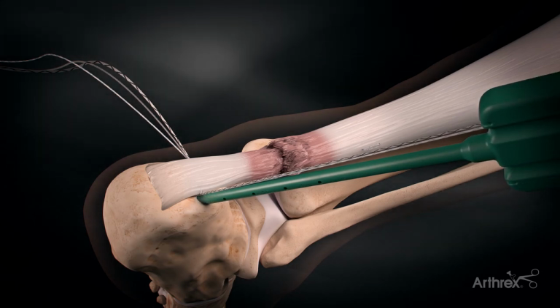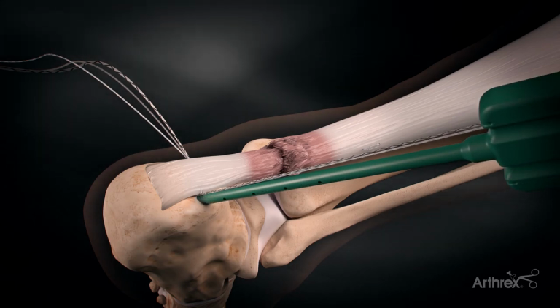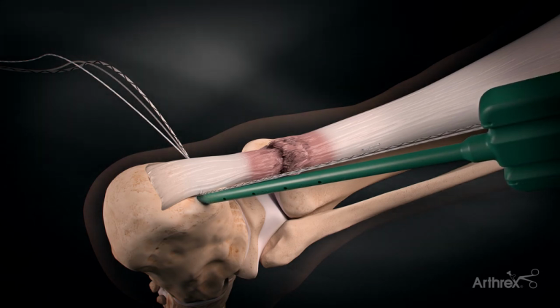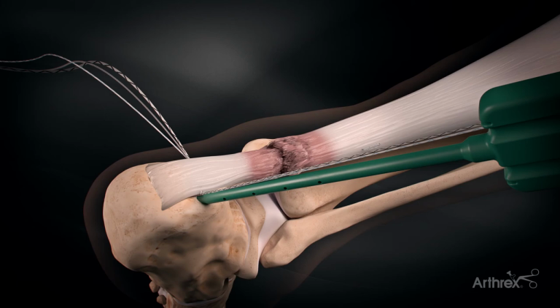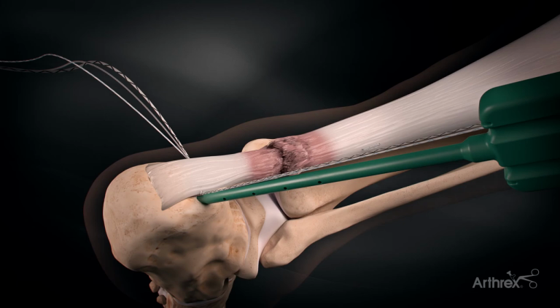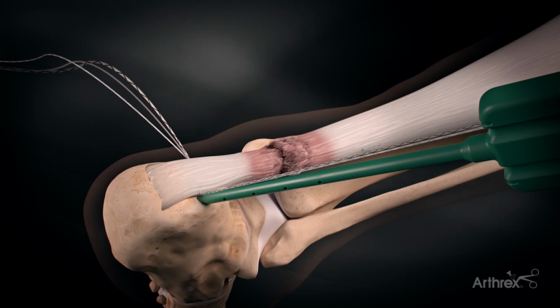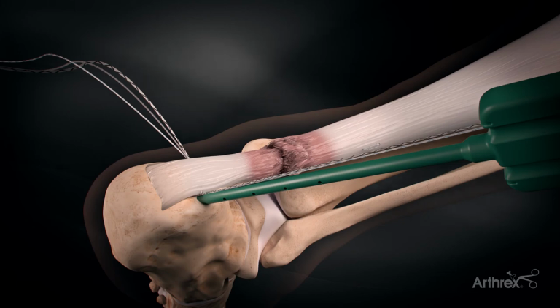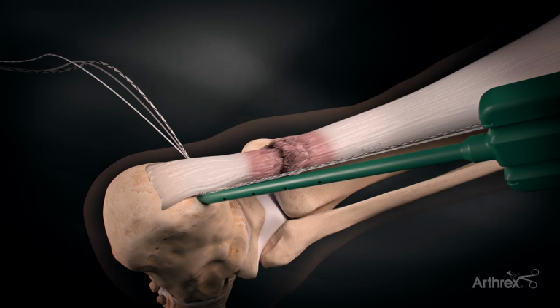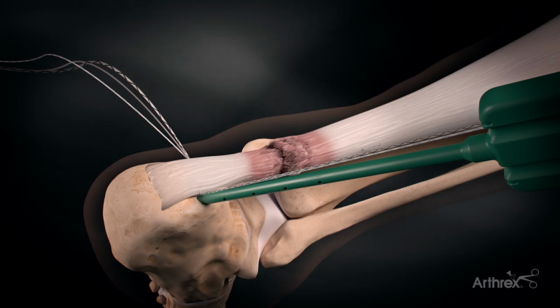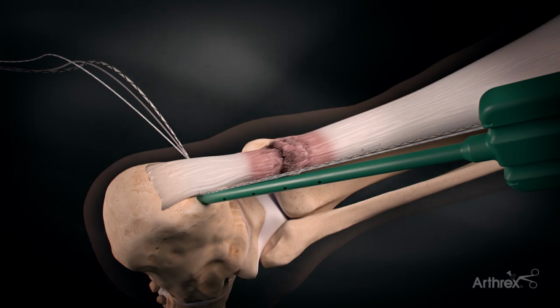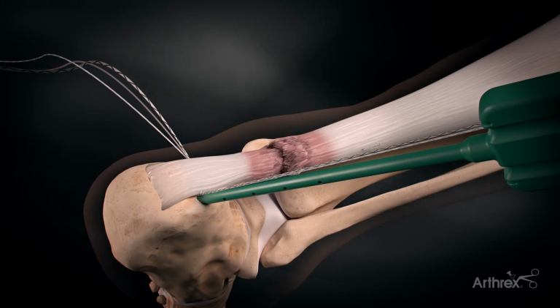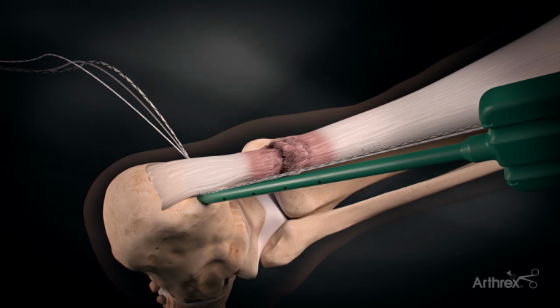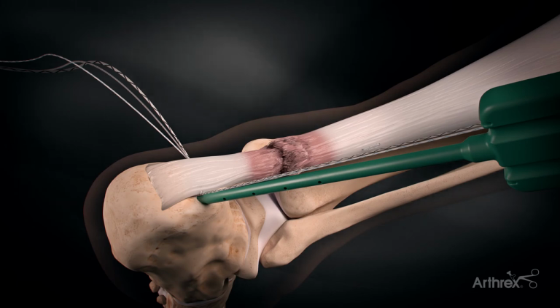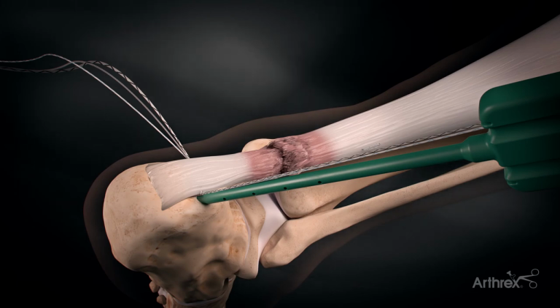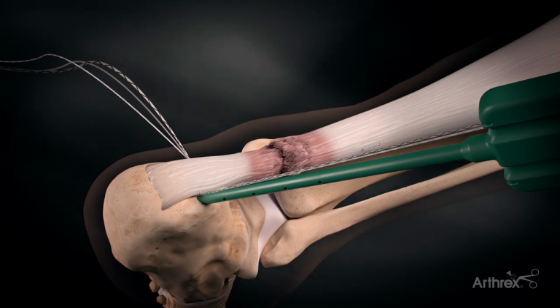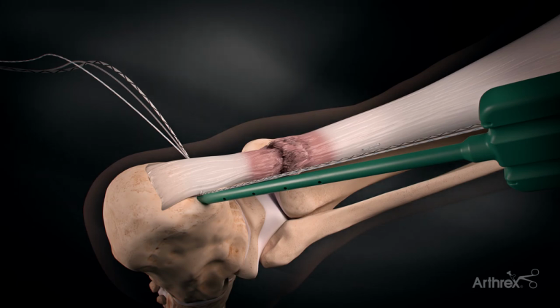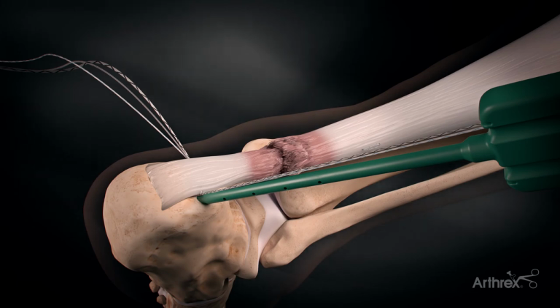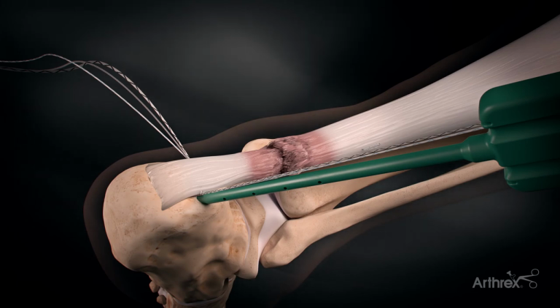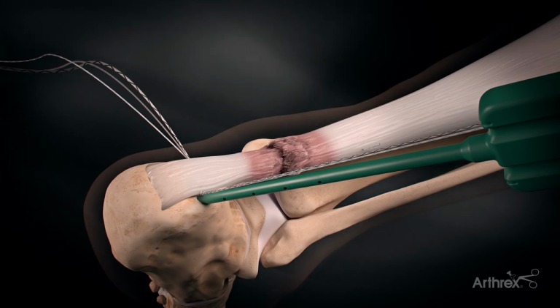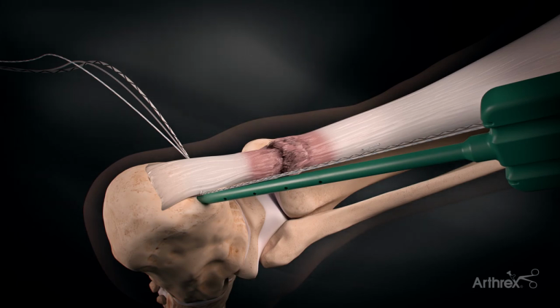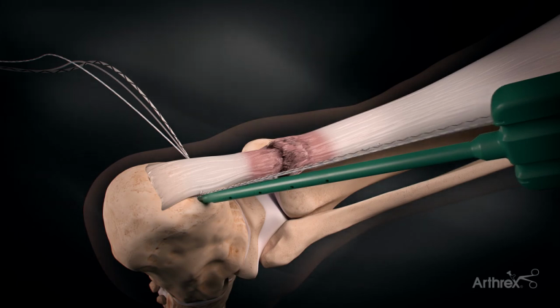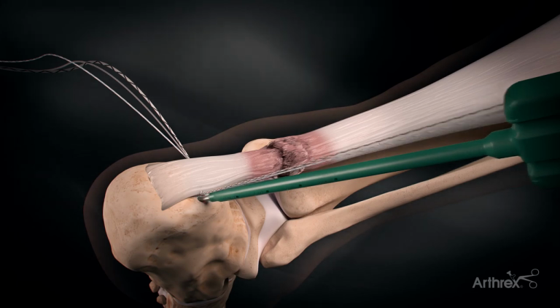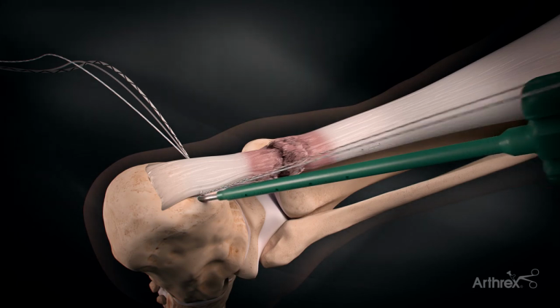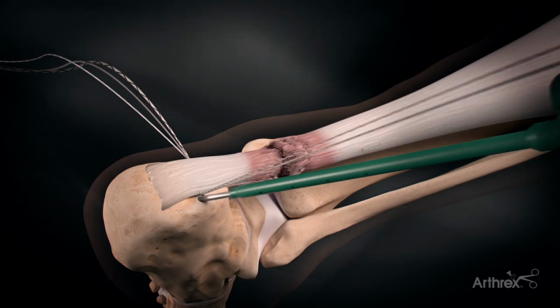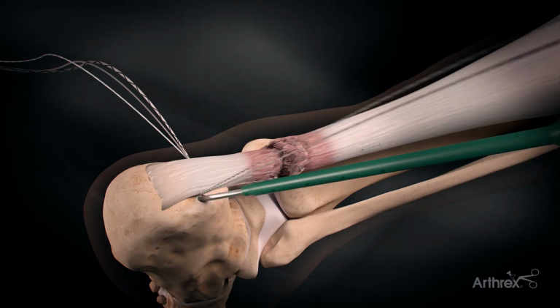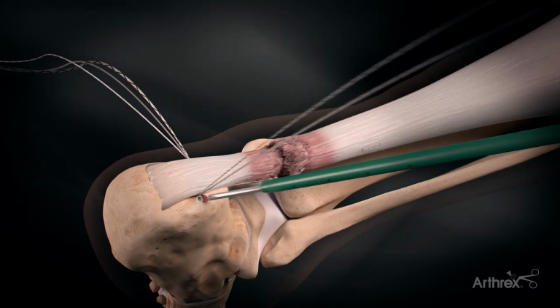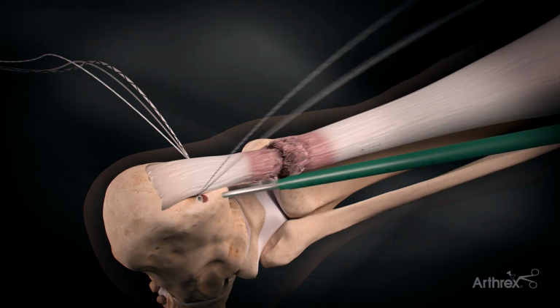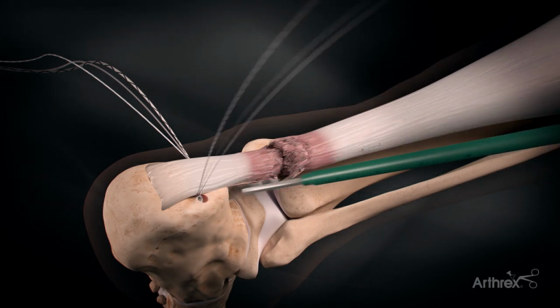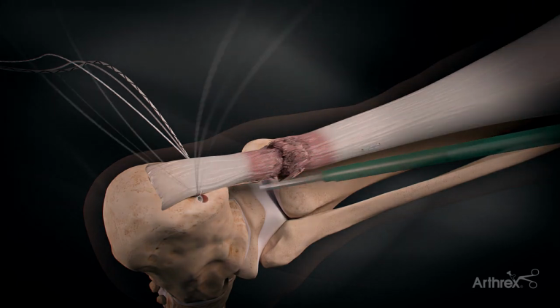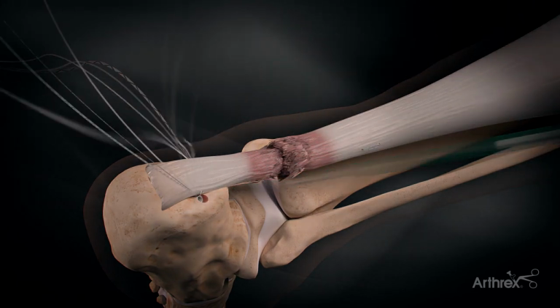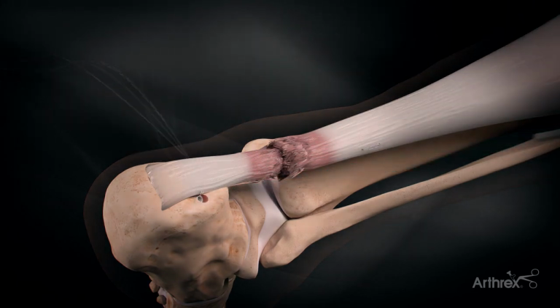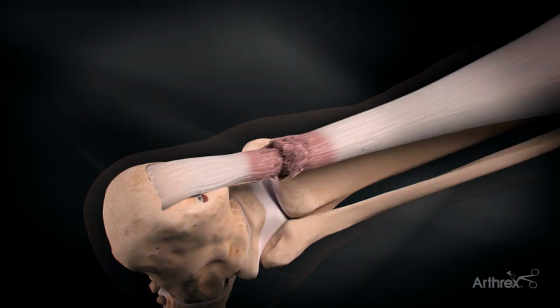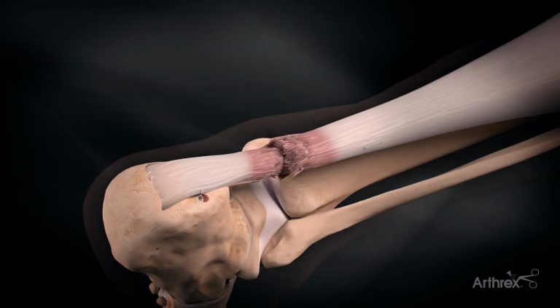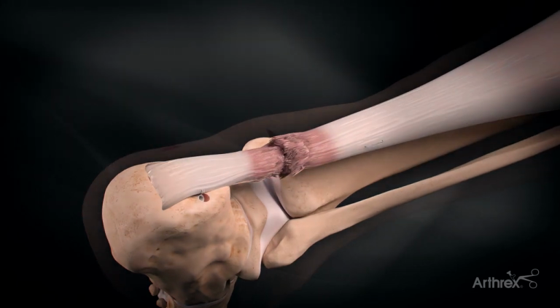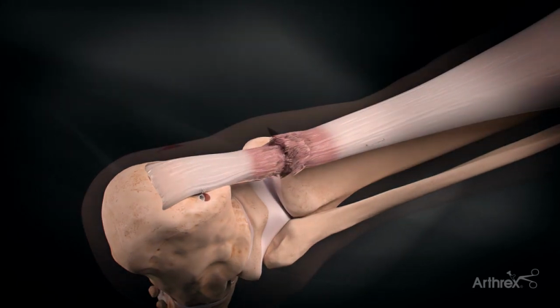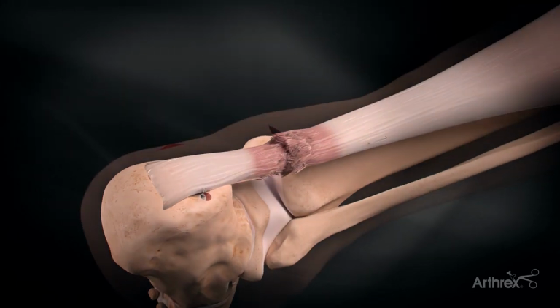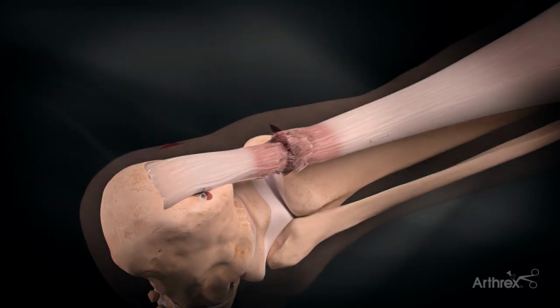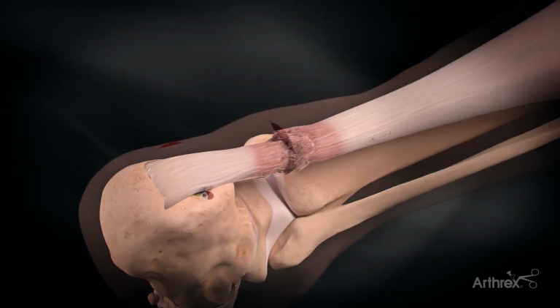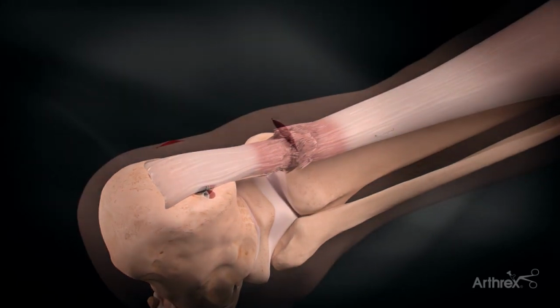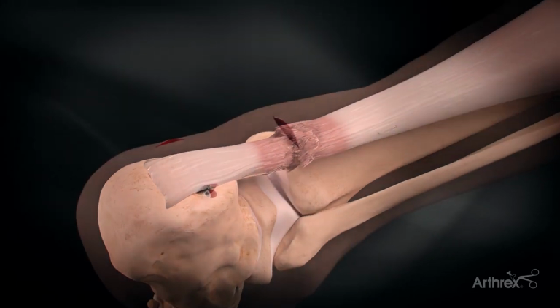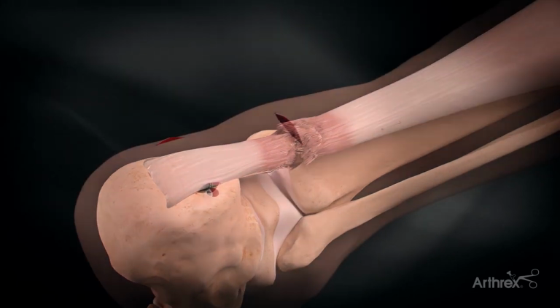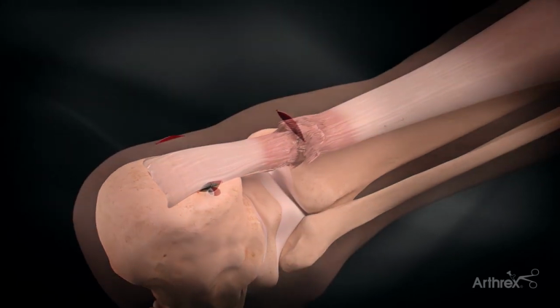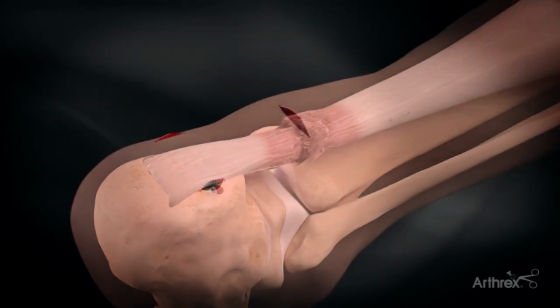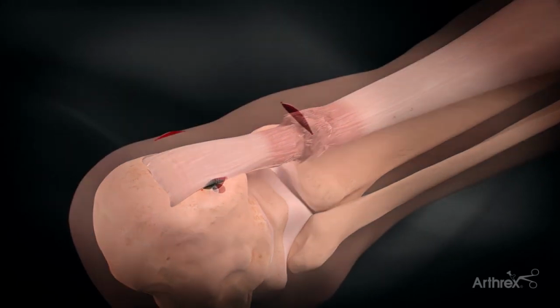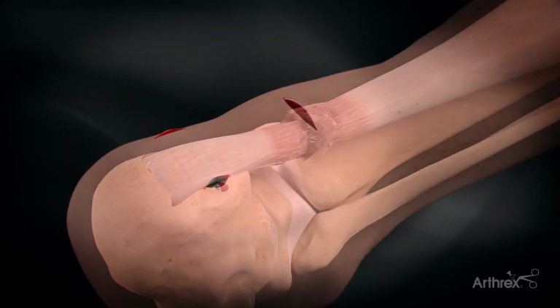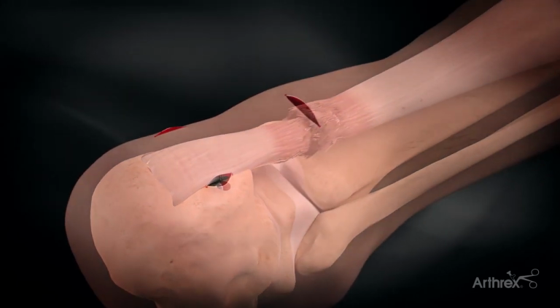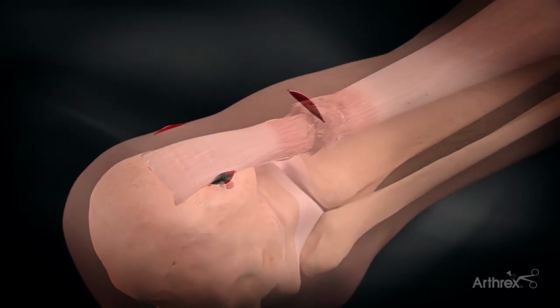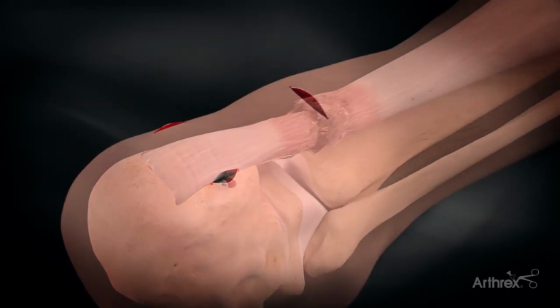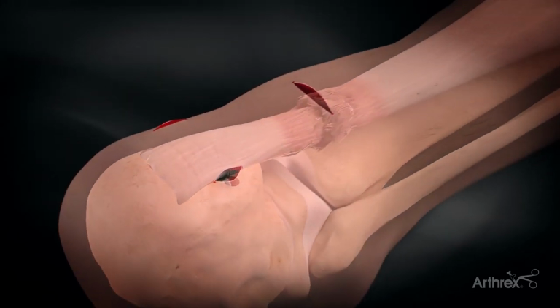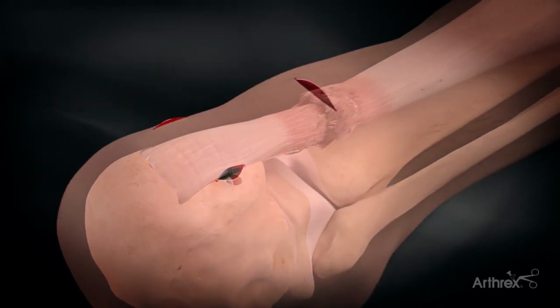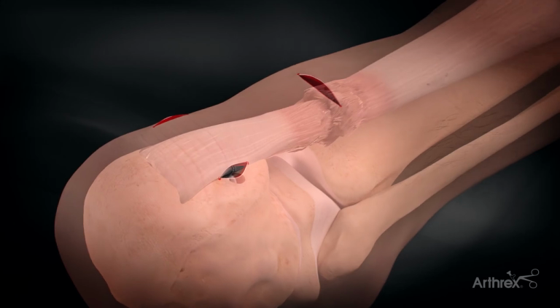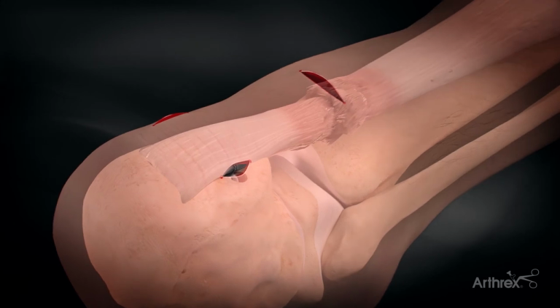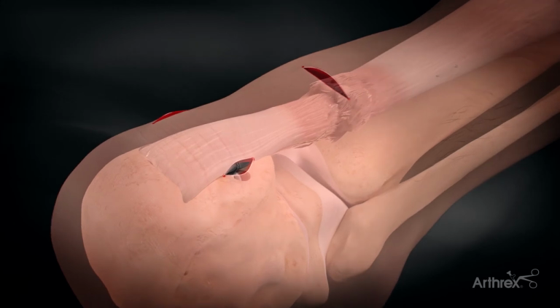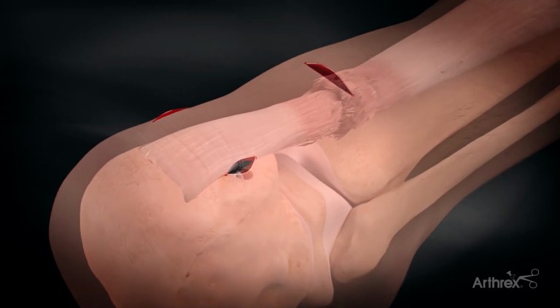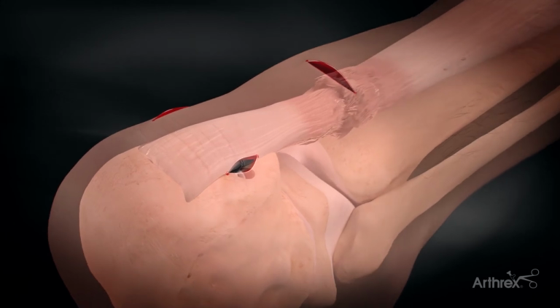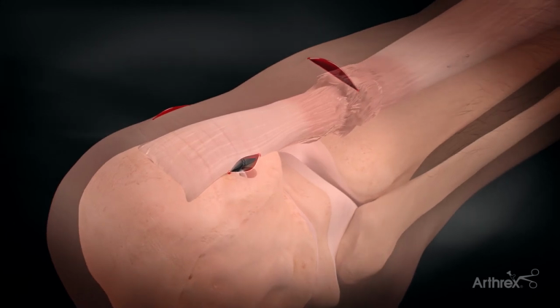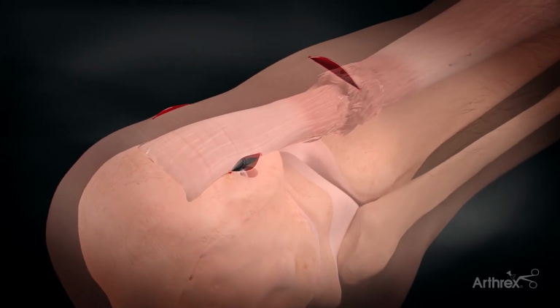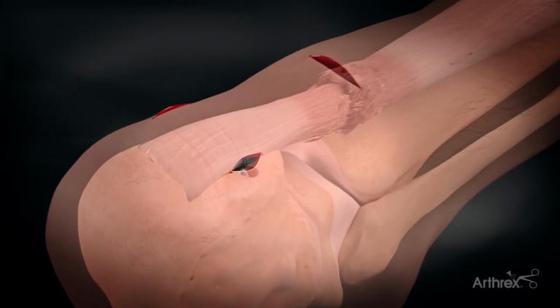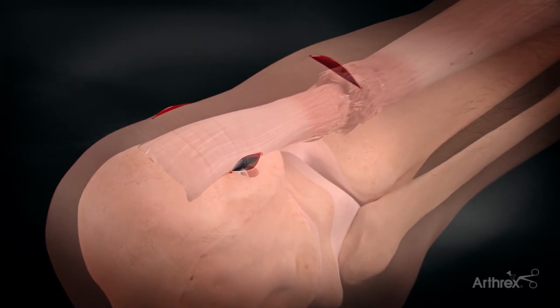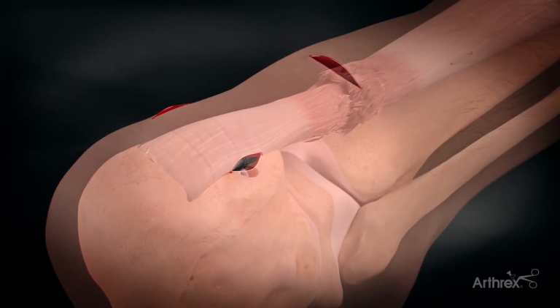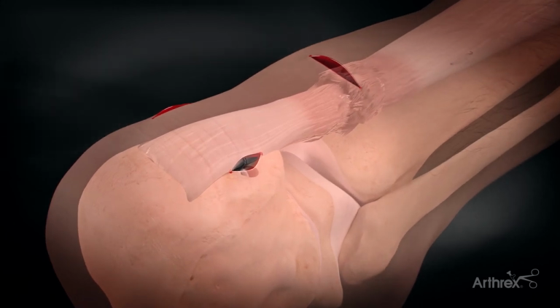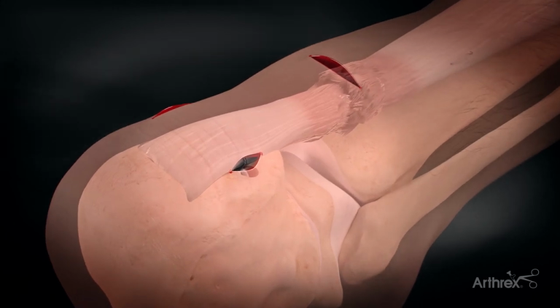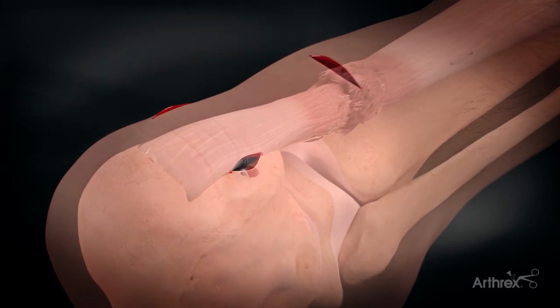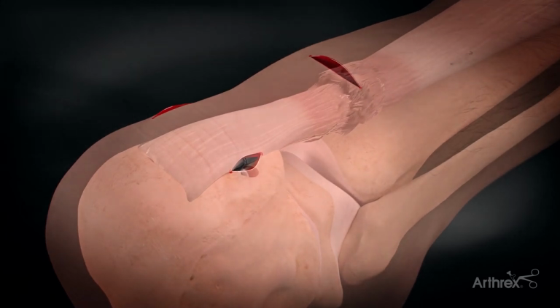The same steps are repeated for the suture tapes on the other side, and the result is a secure, knotless repair of the tendon rupture.